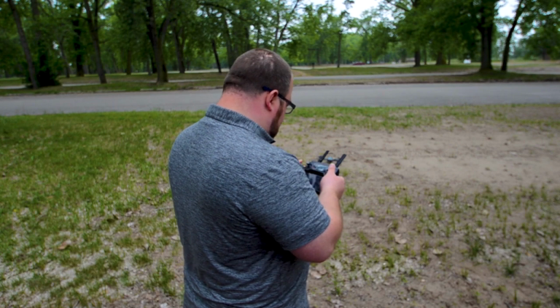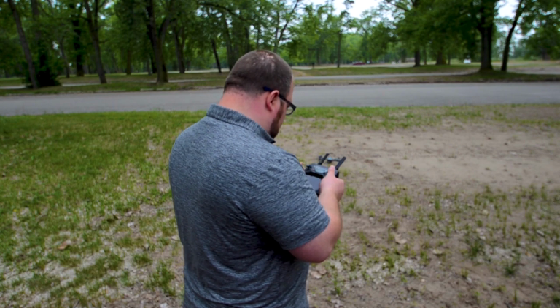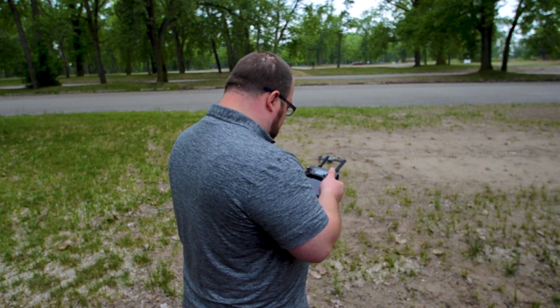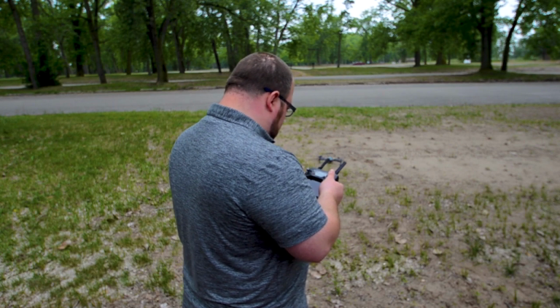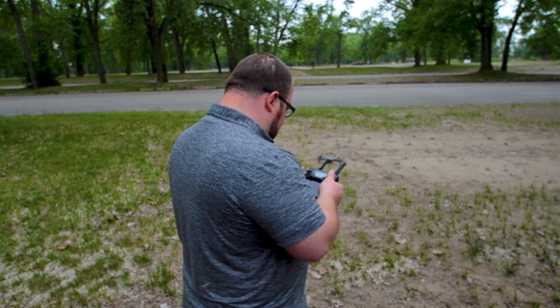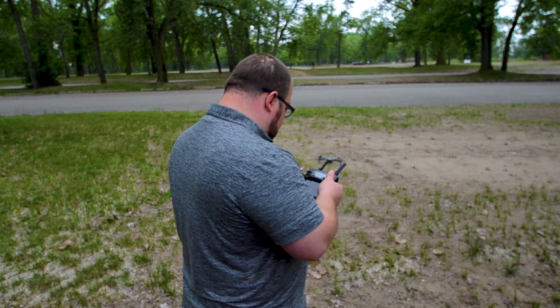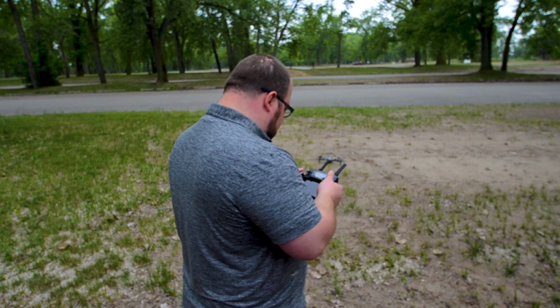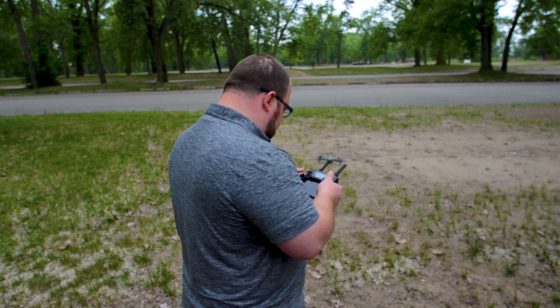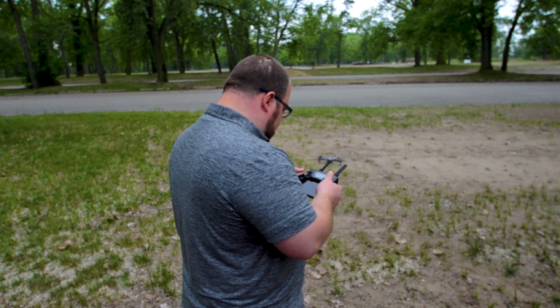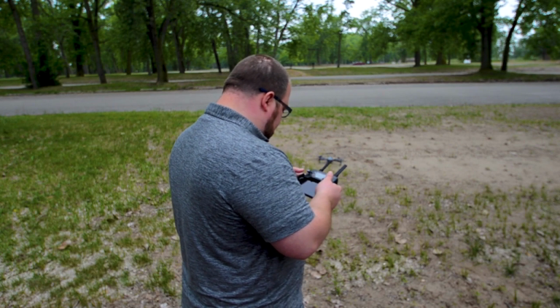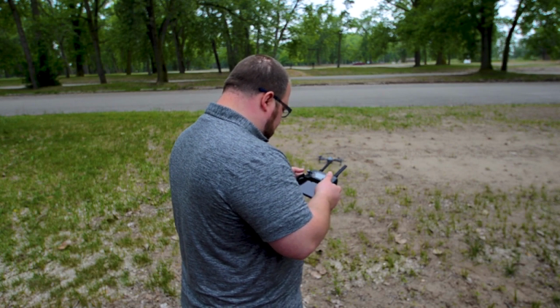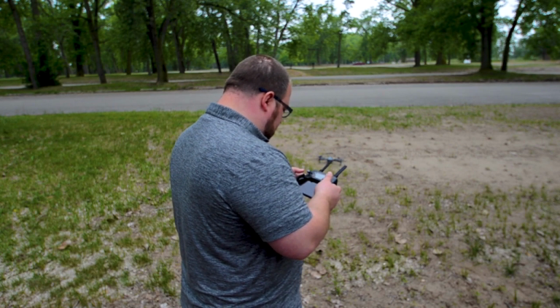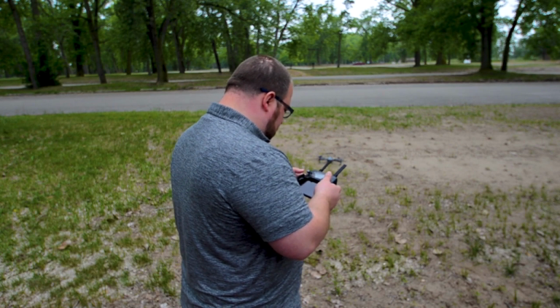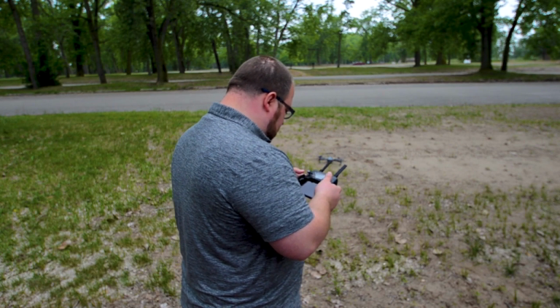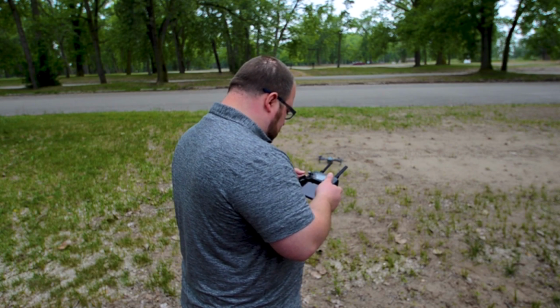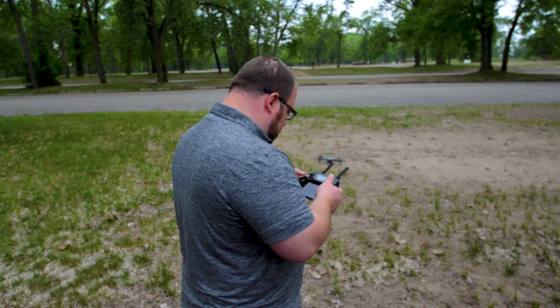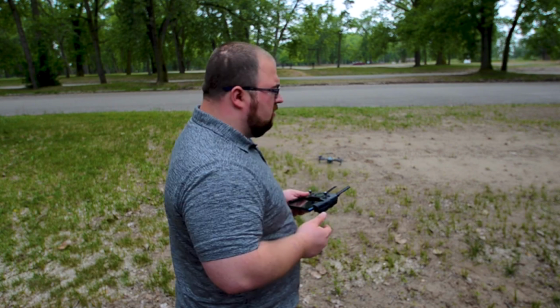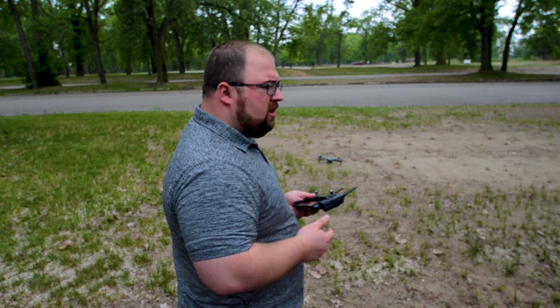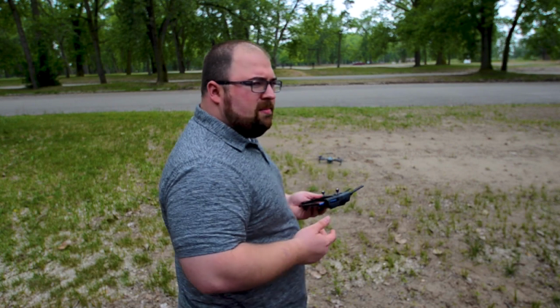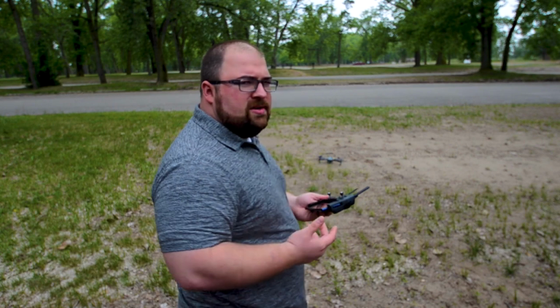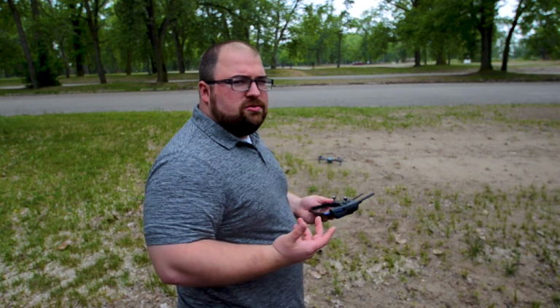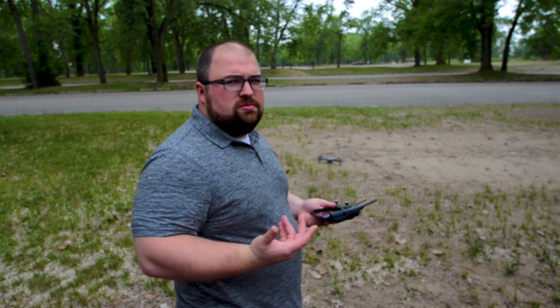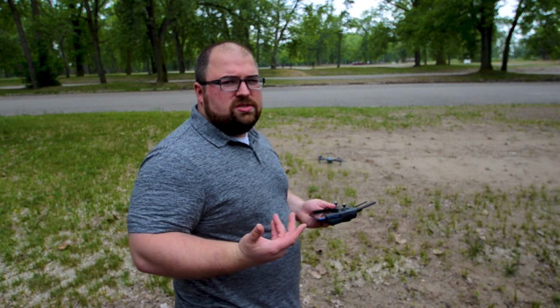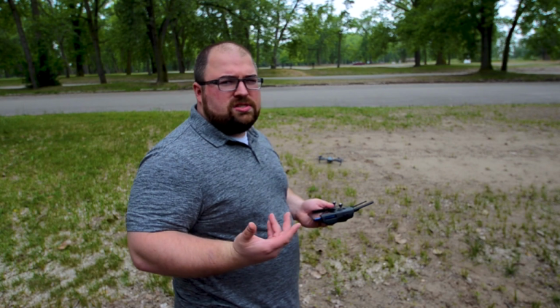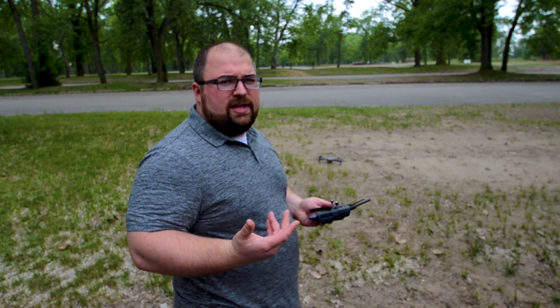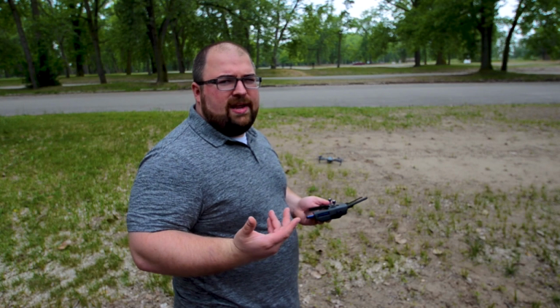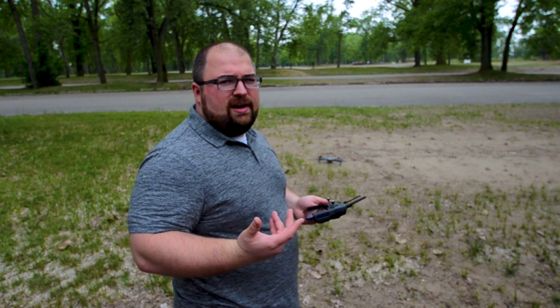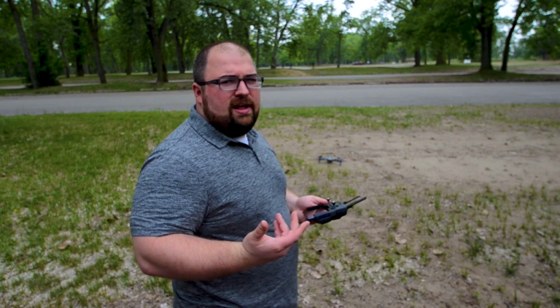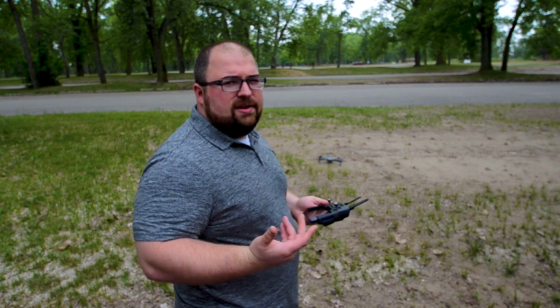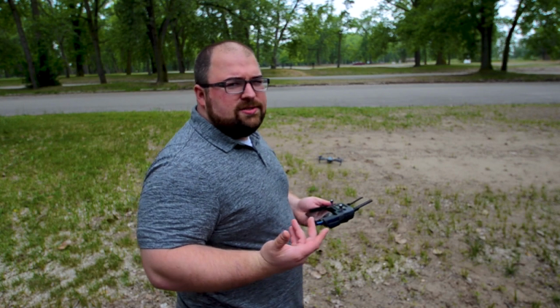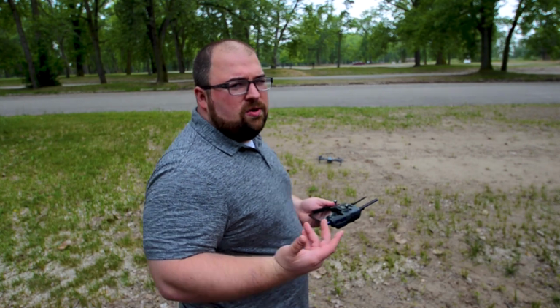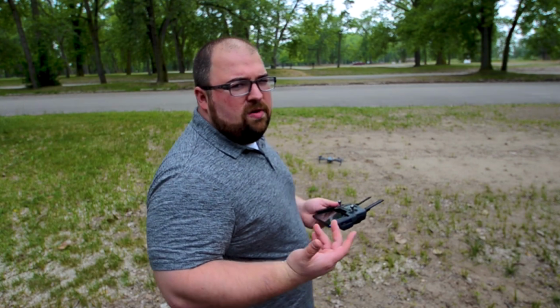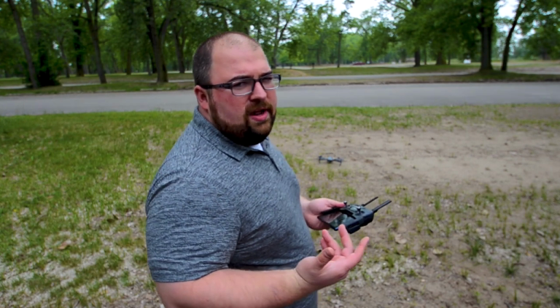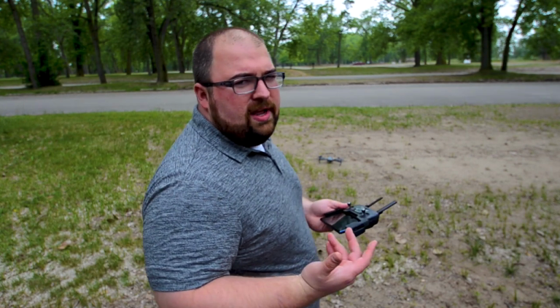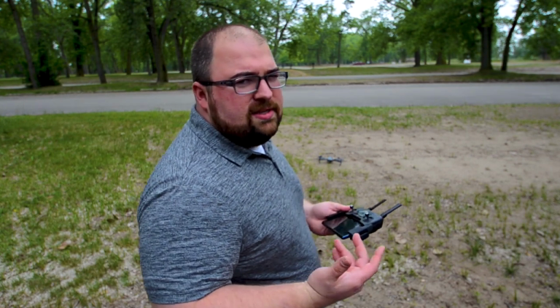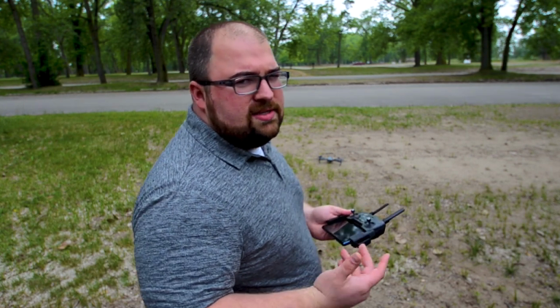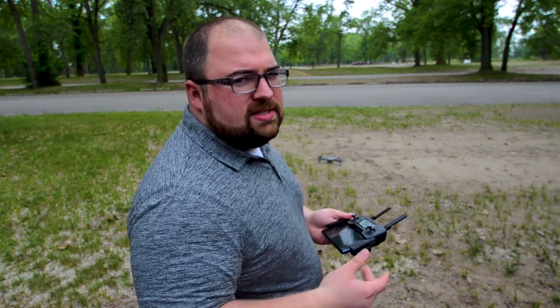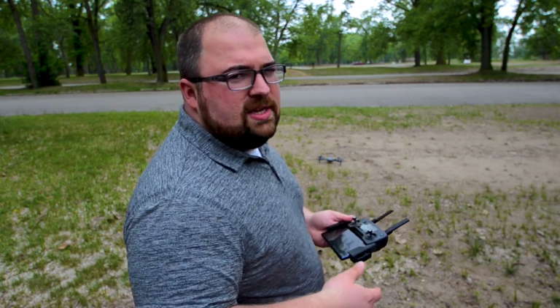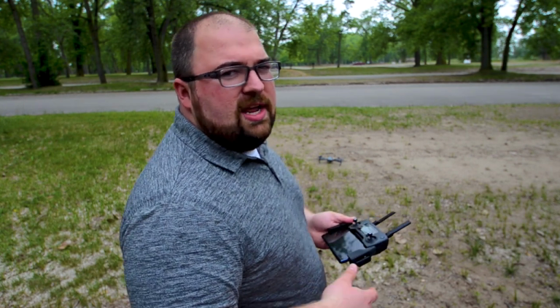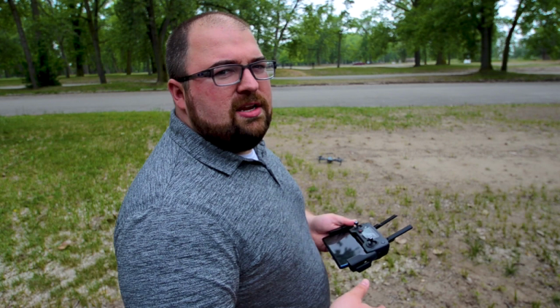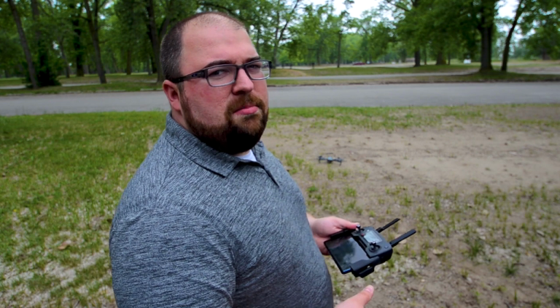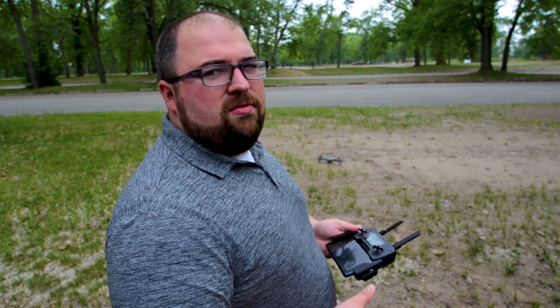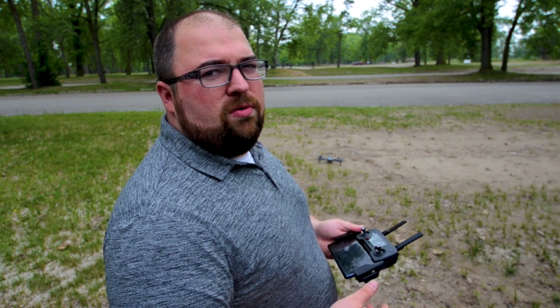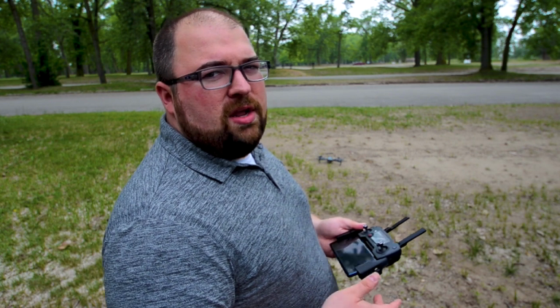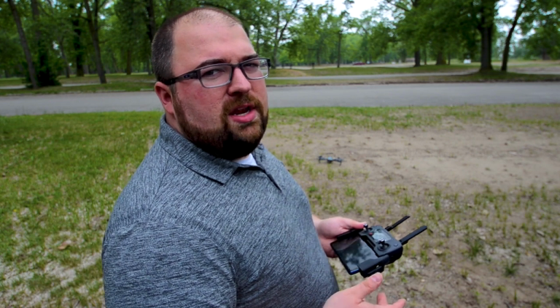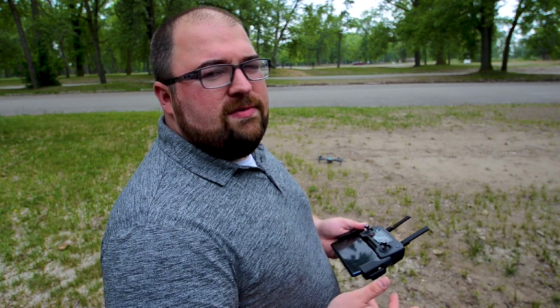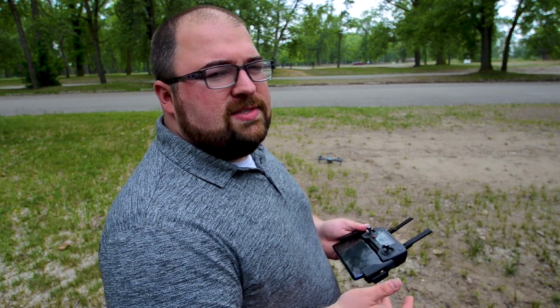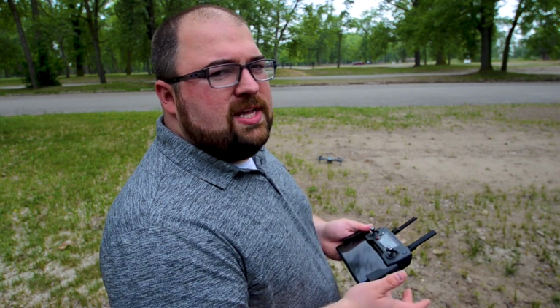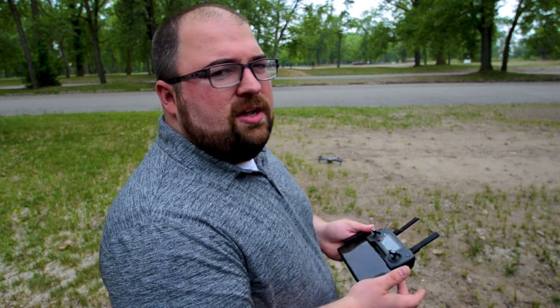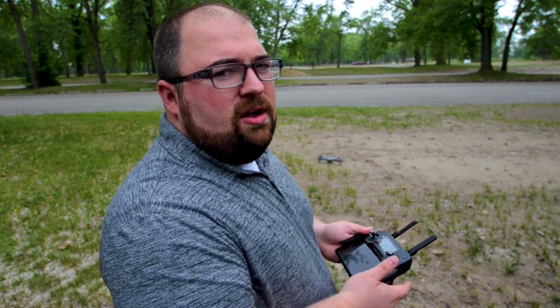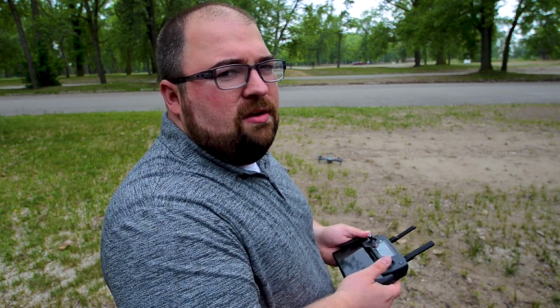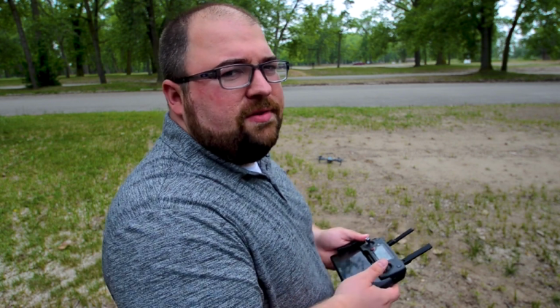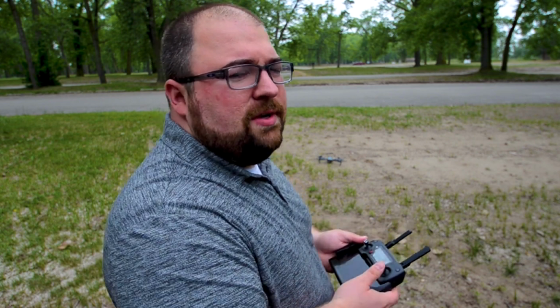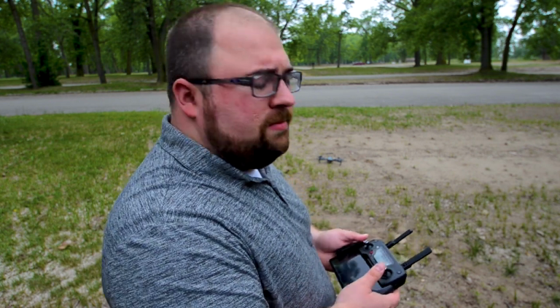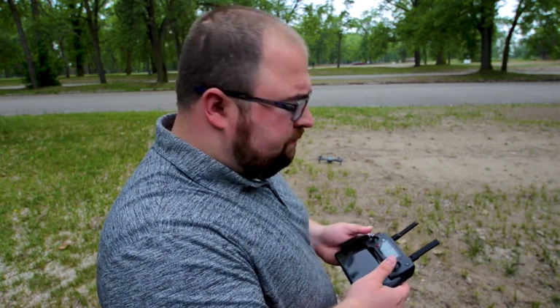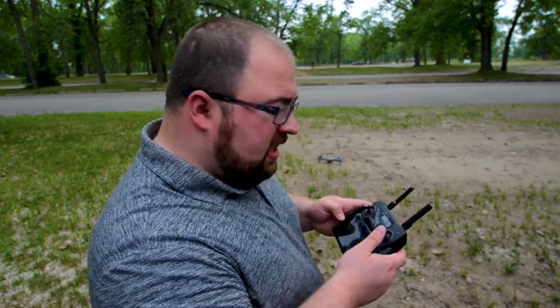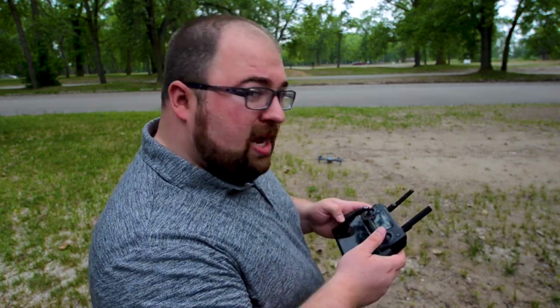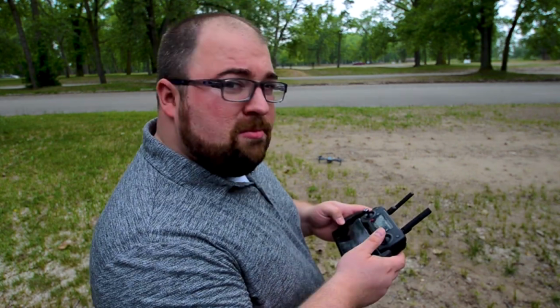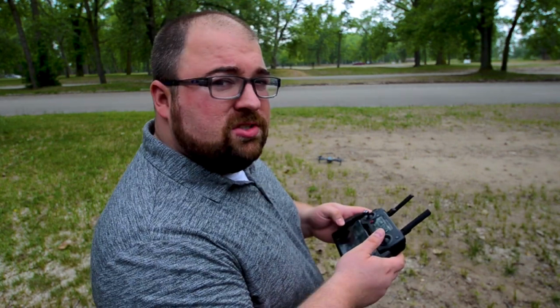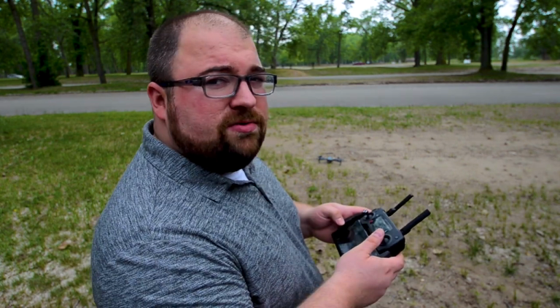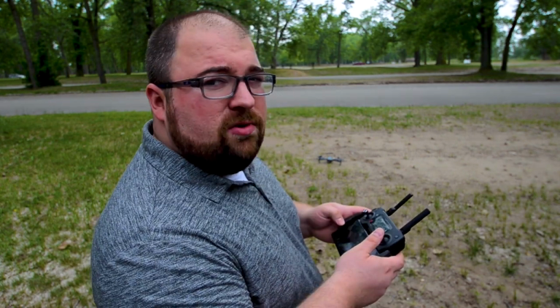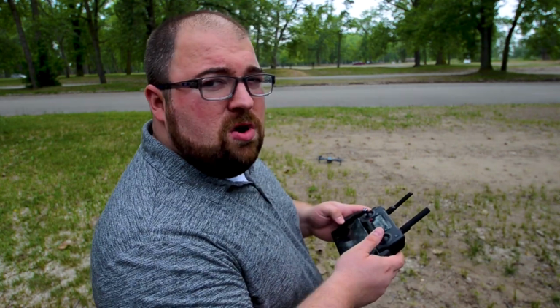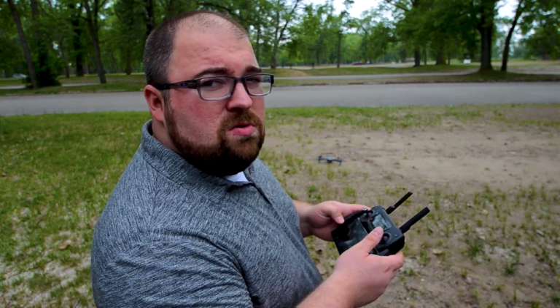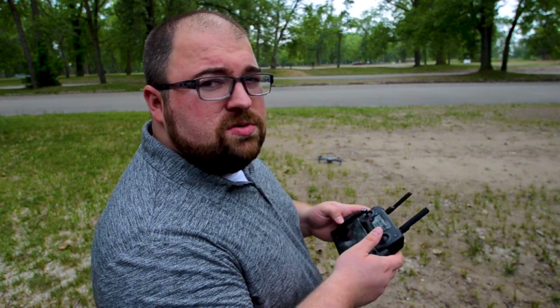Oh, we disconnected. My drone just landed on its own and I got disconnected before I could even take off here. The camera's froze.